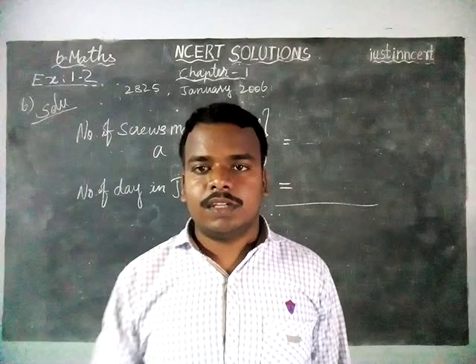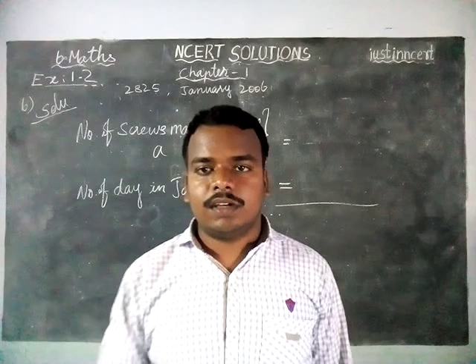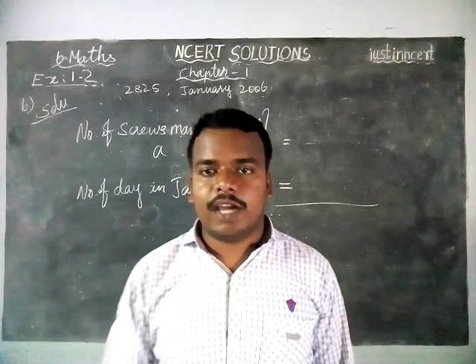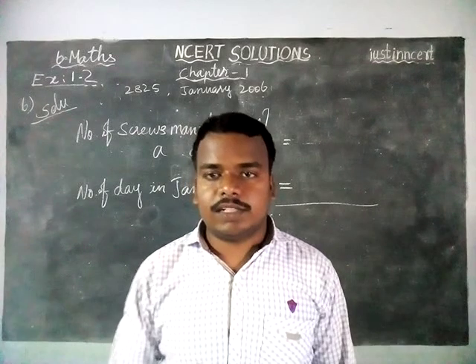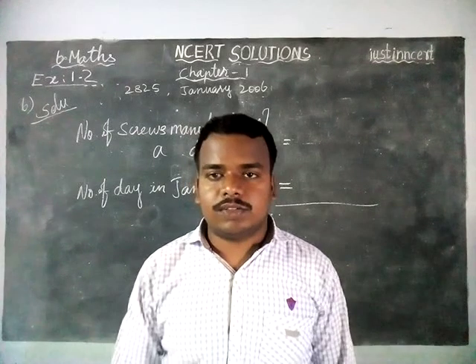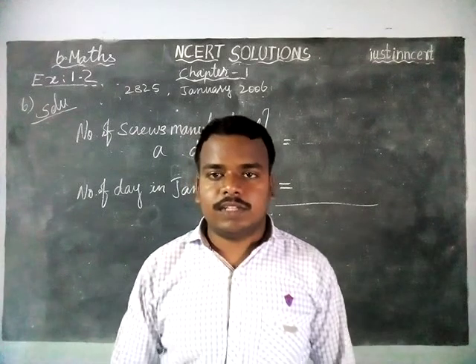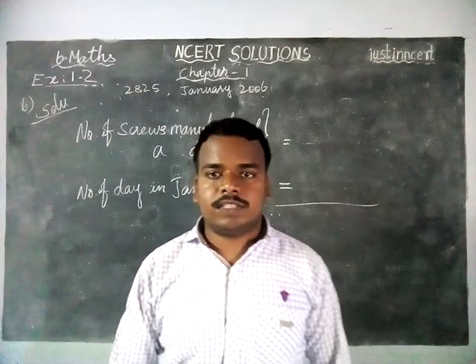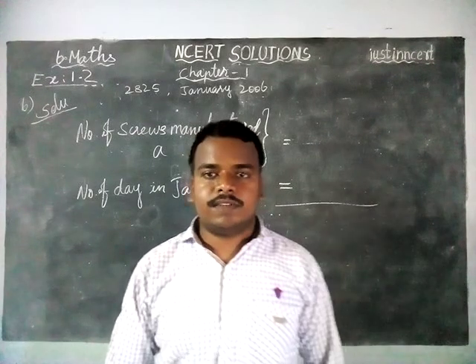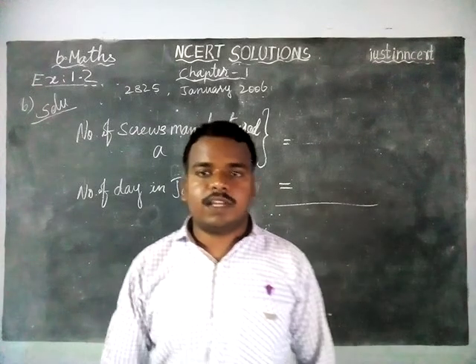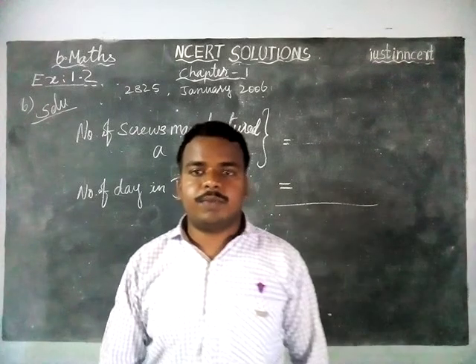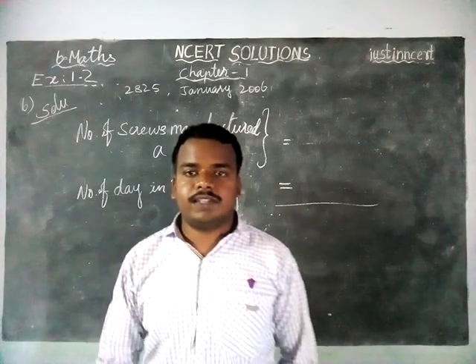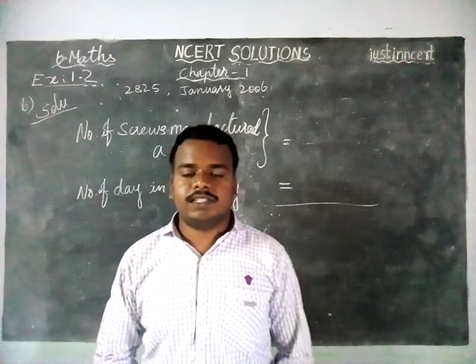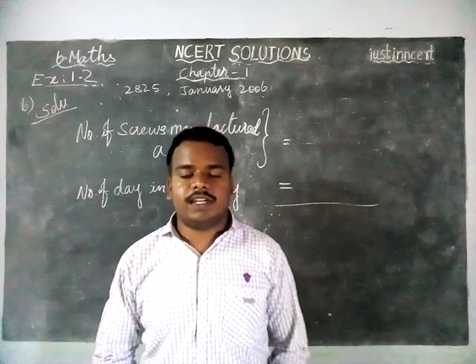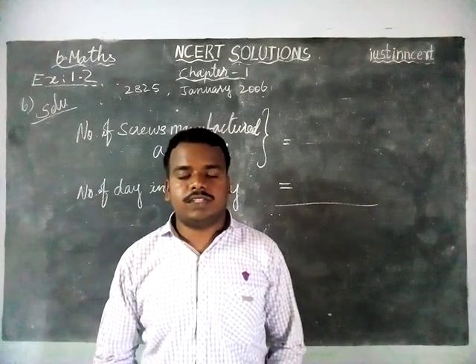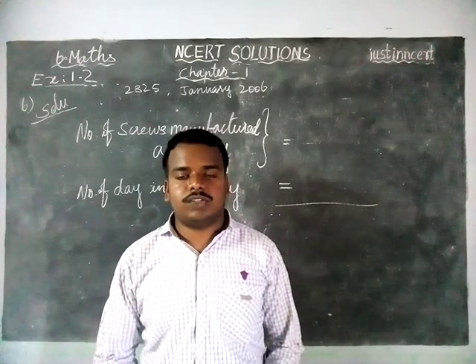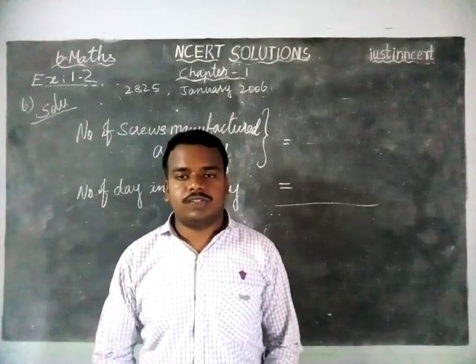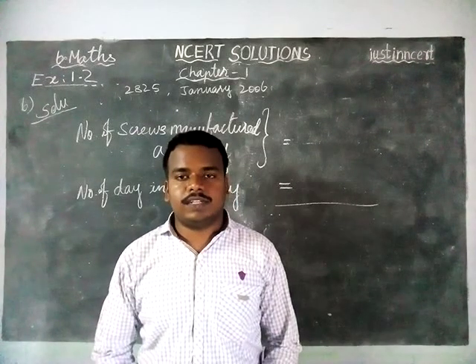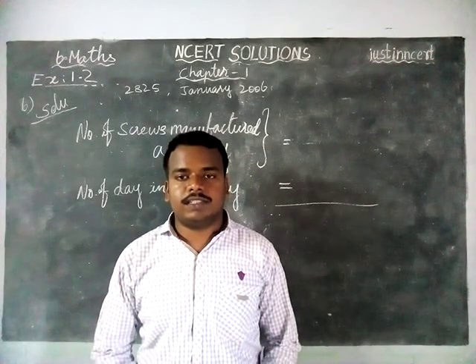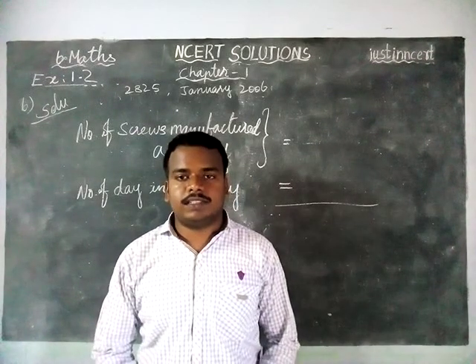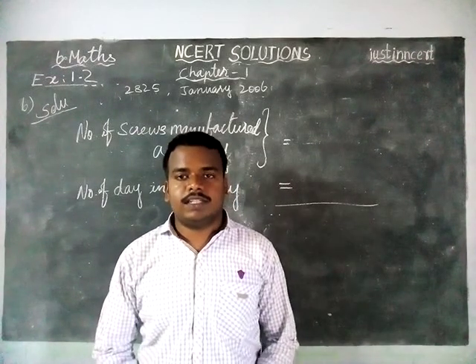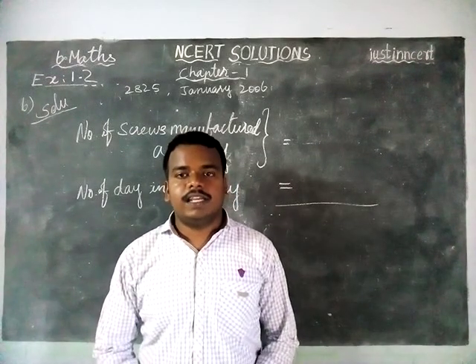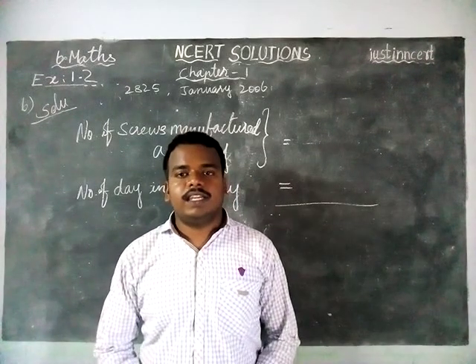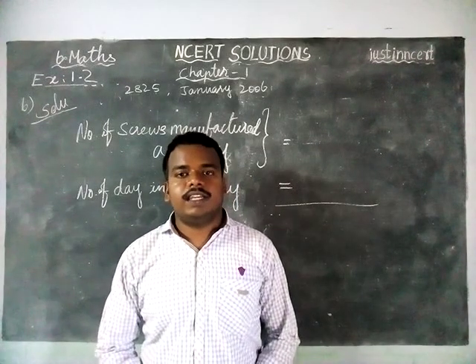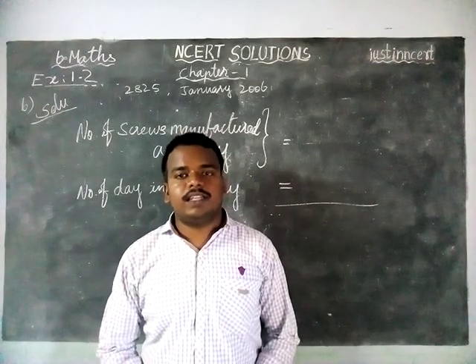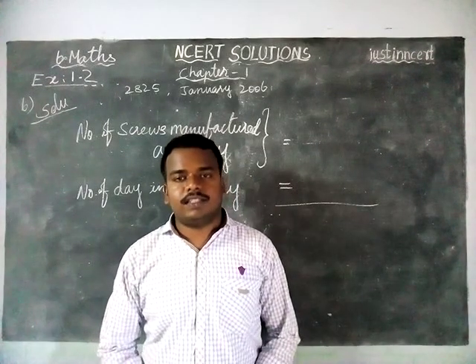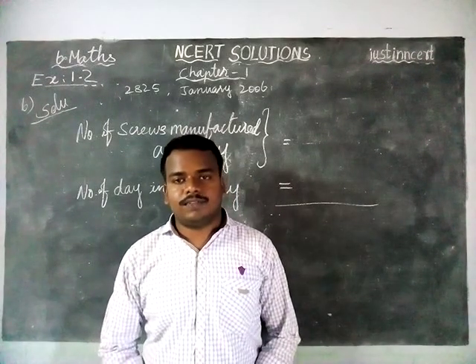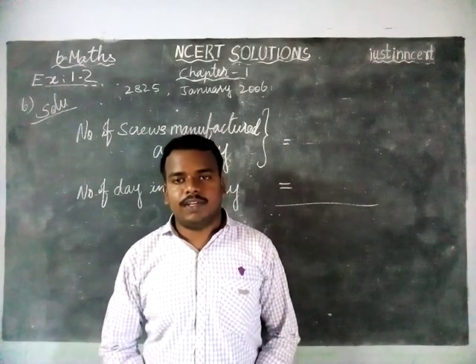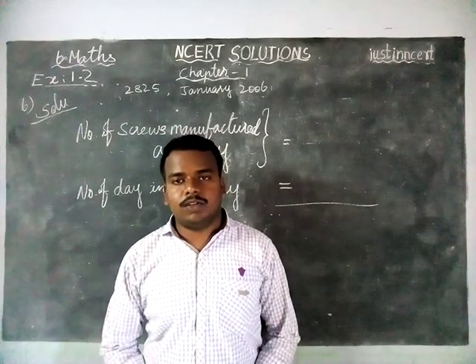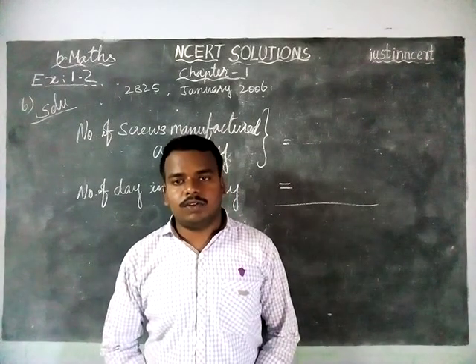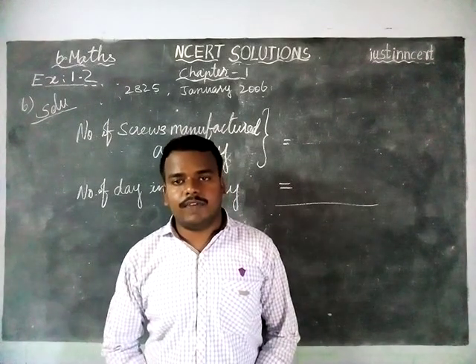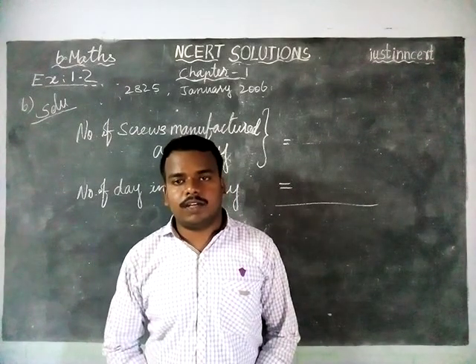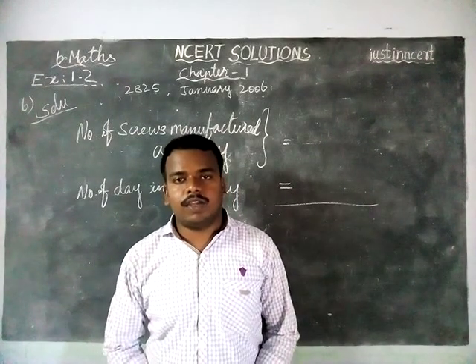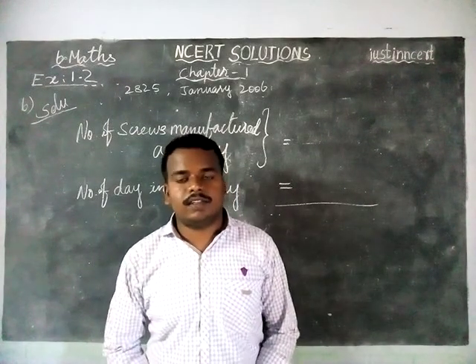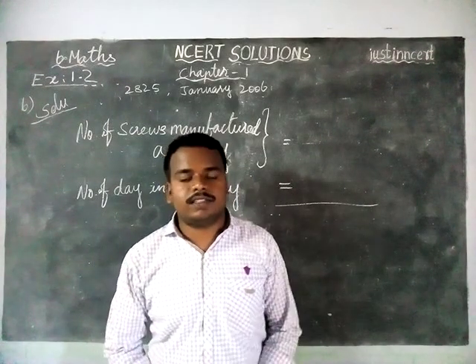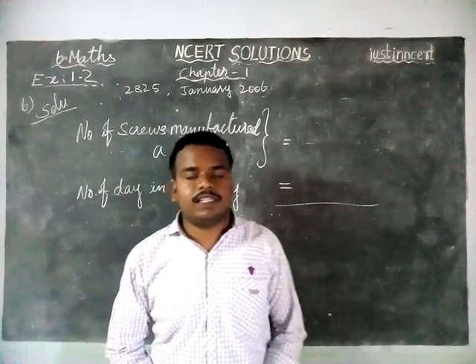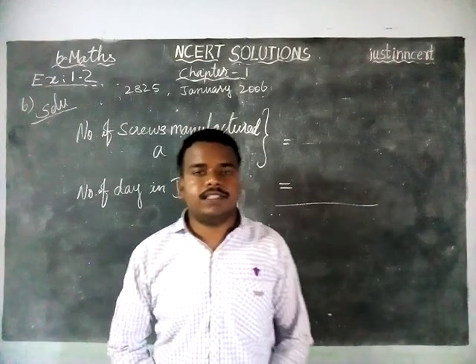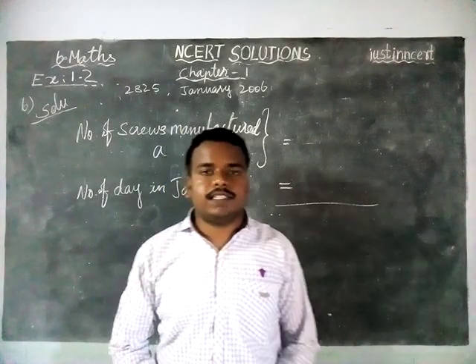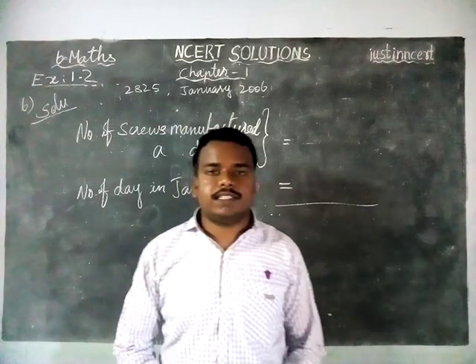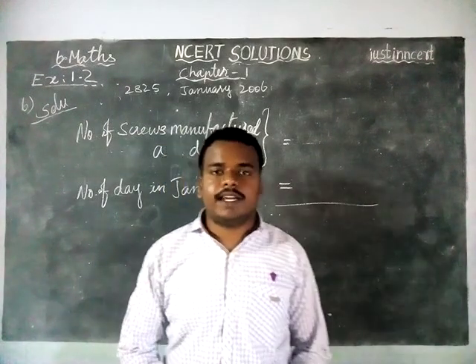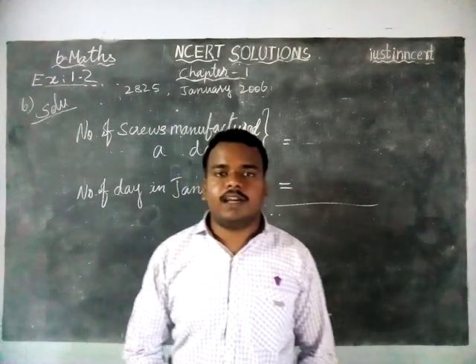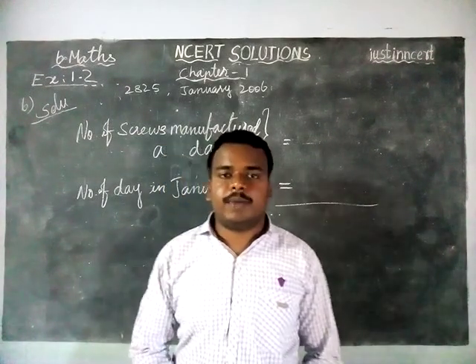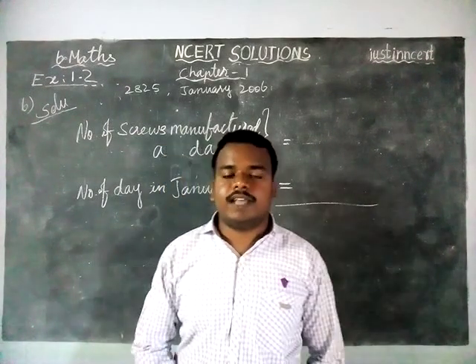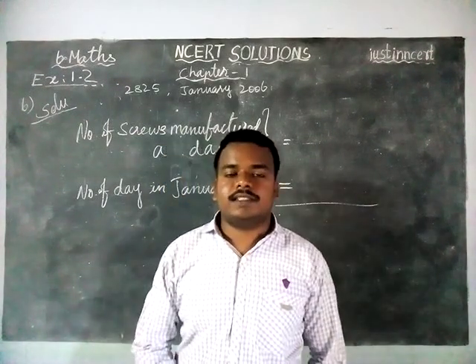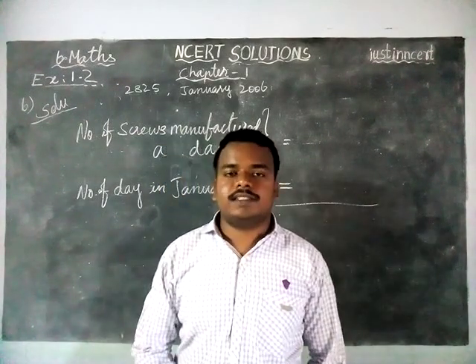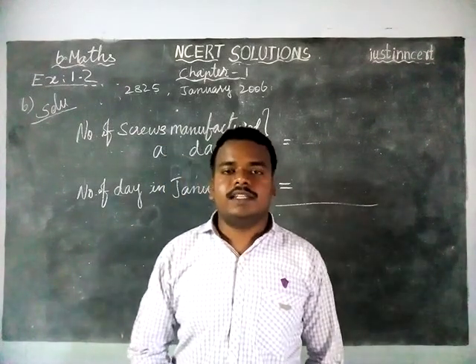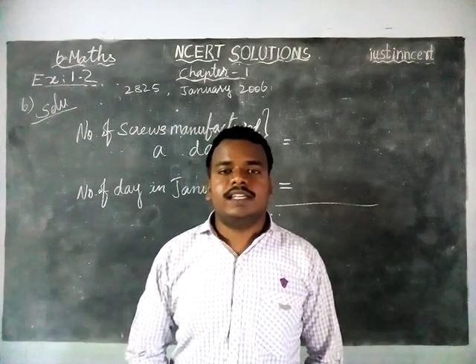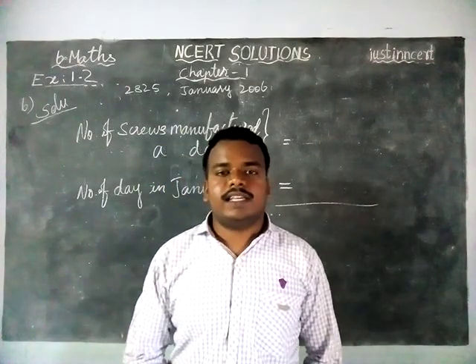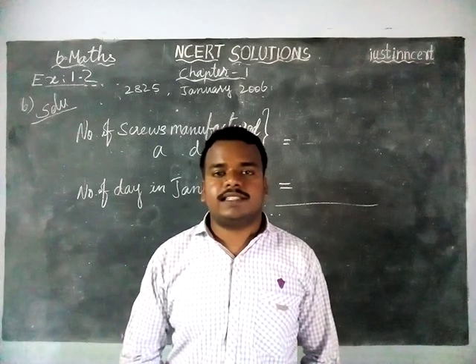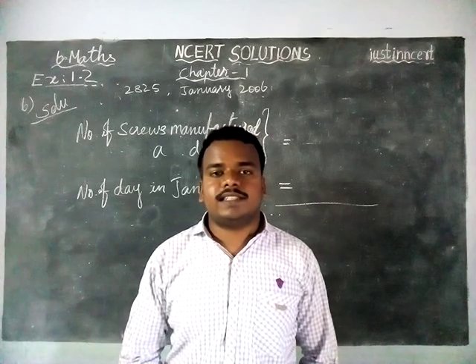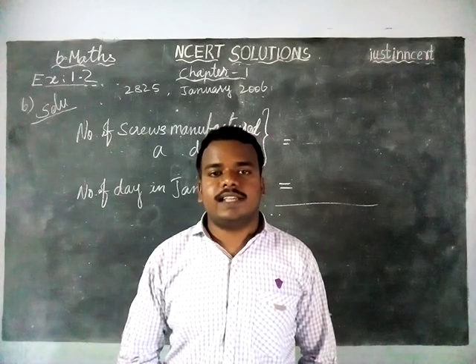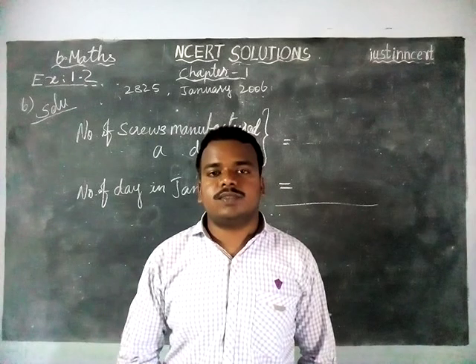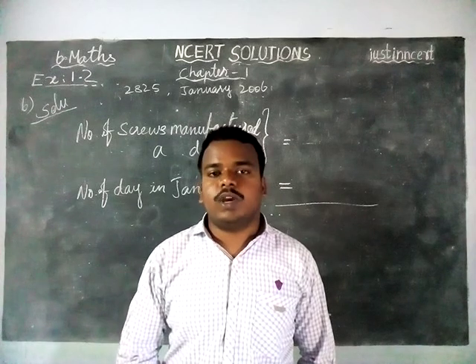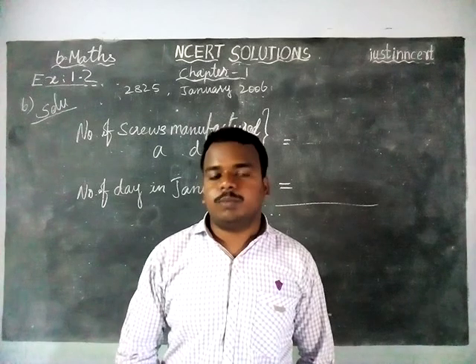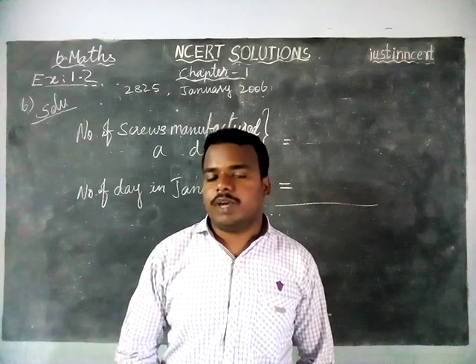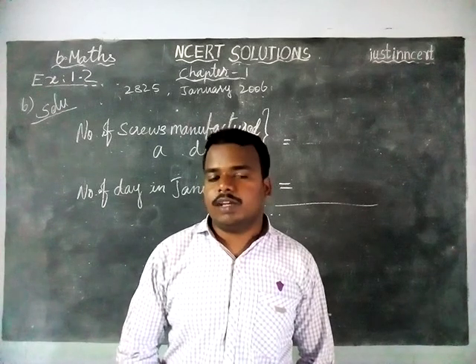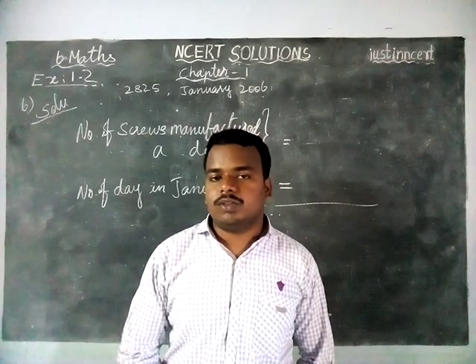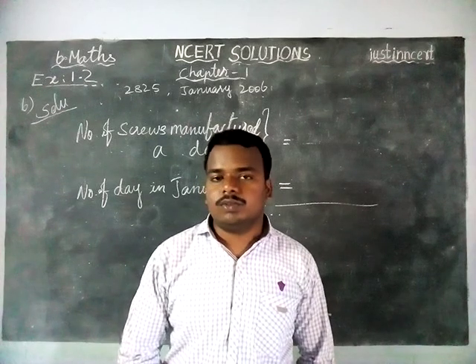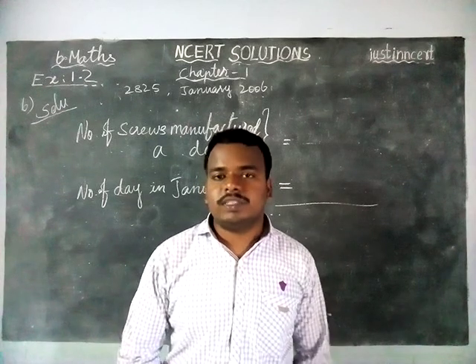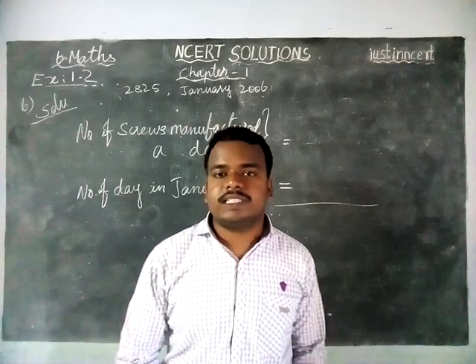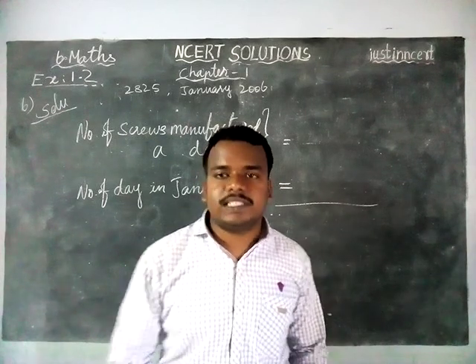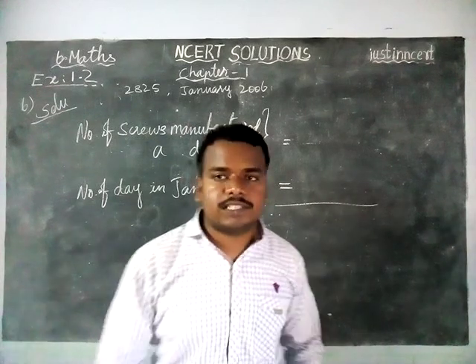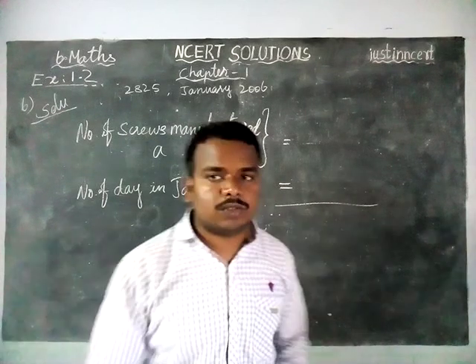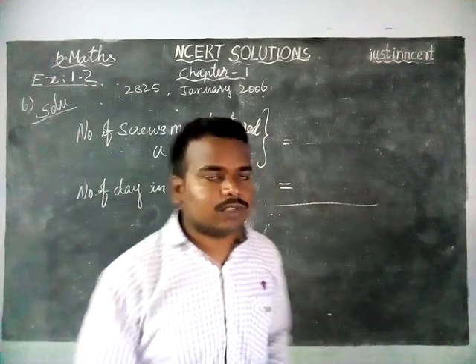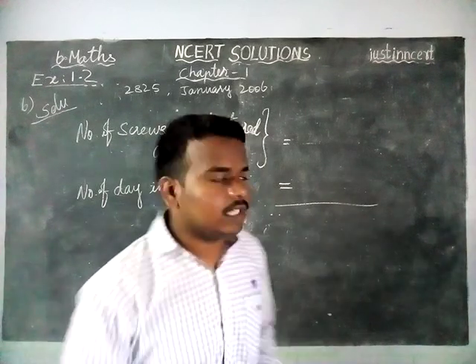Hi students, welcome to NCRT Solutions. In this video, we are going to see 6th math exercise 1.2, 6th posting.